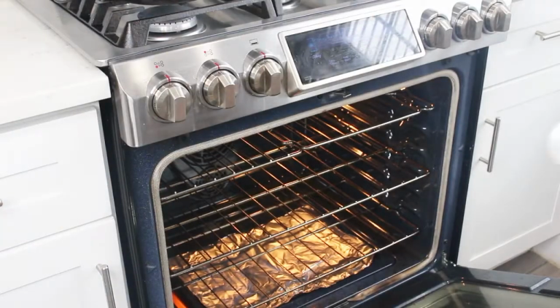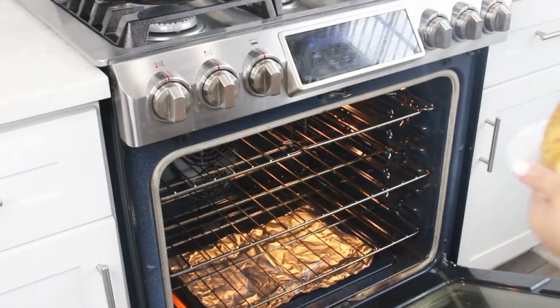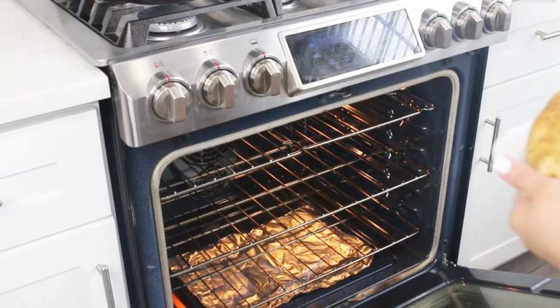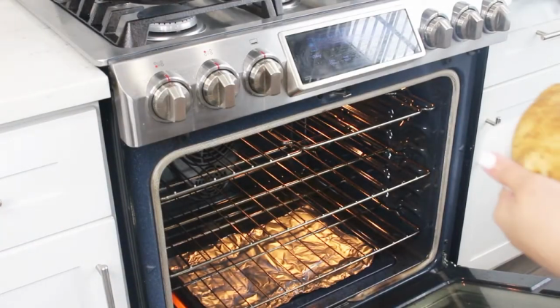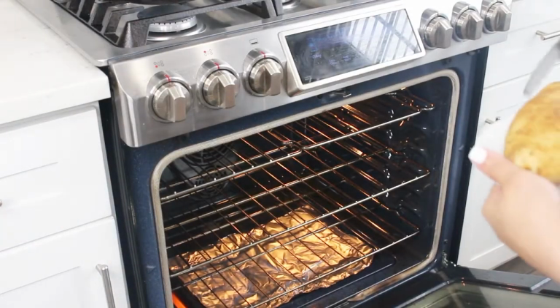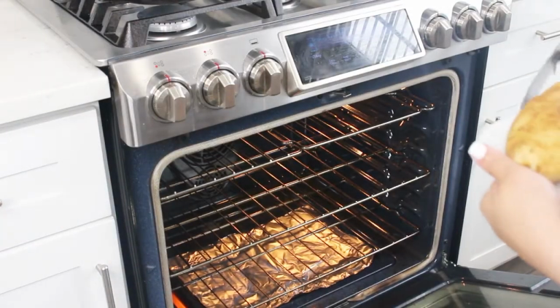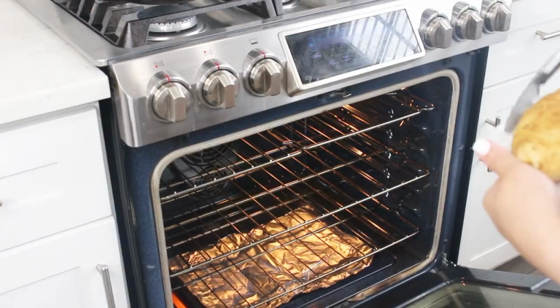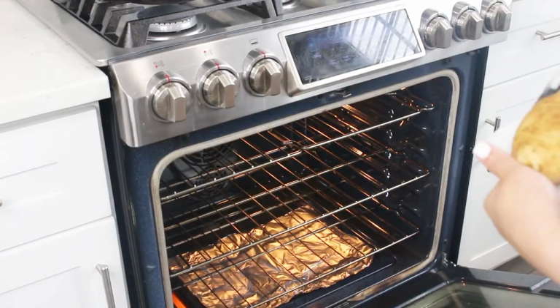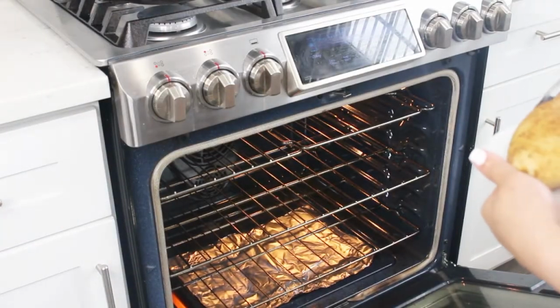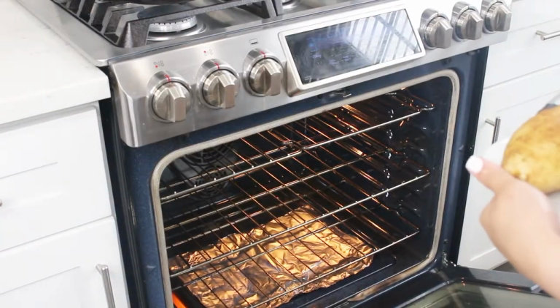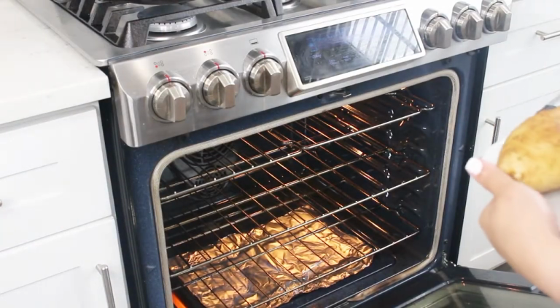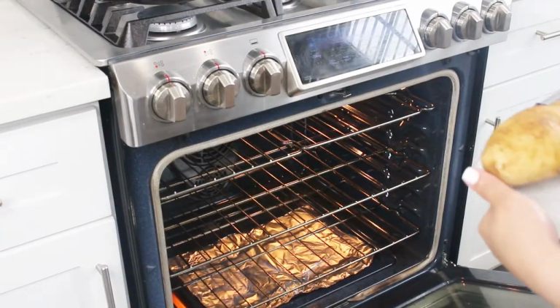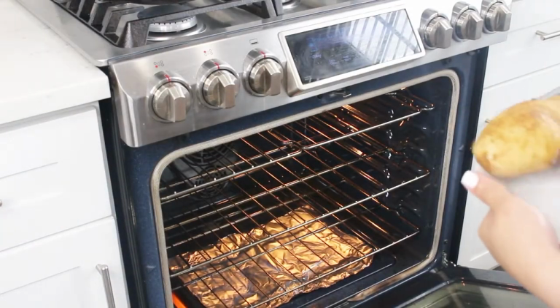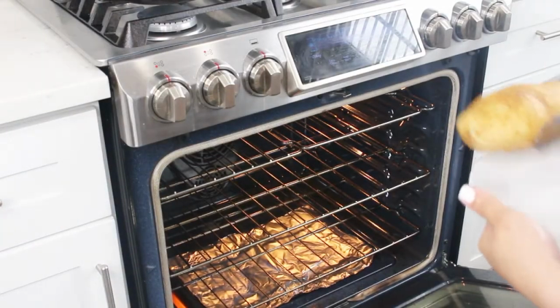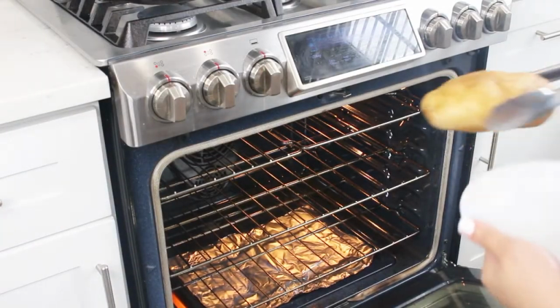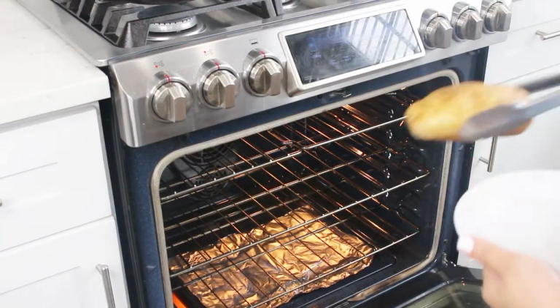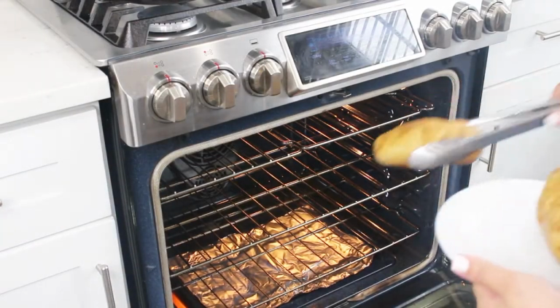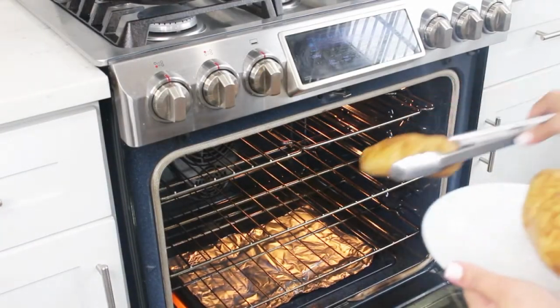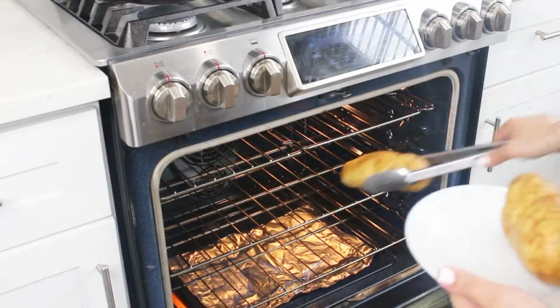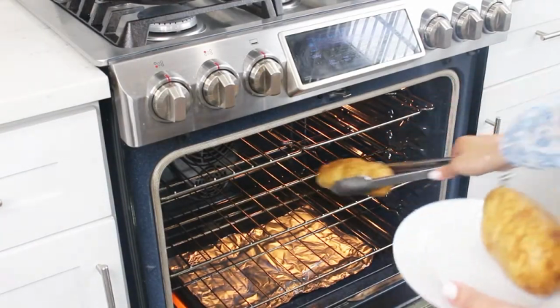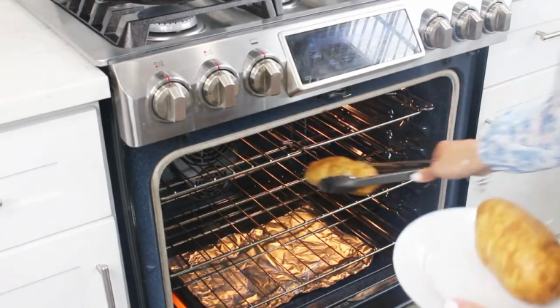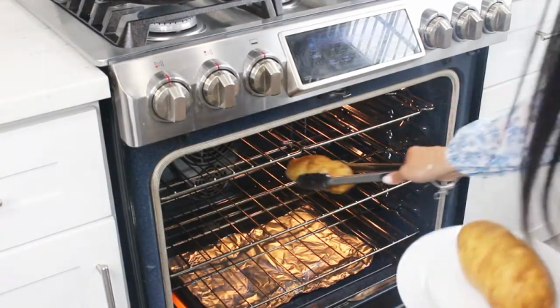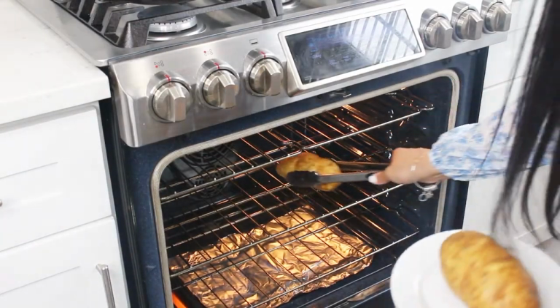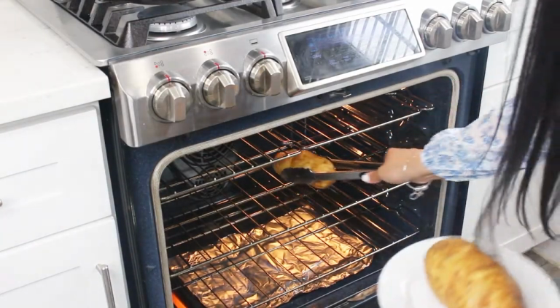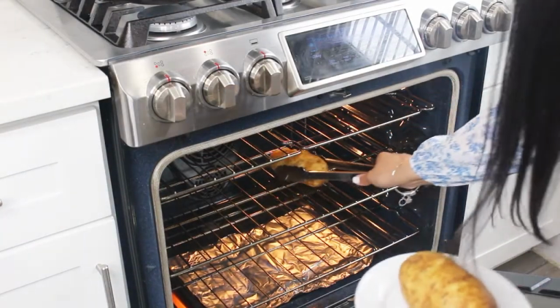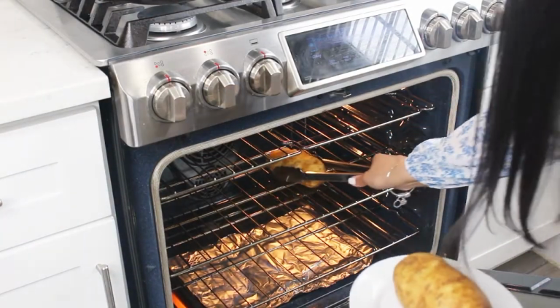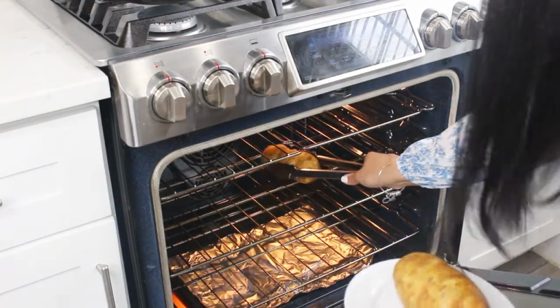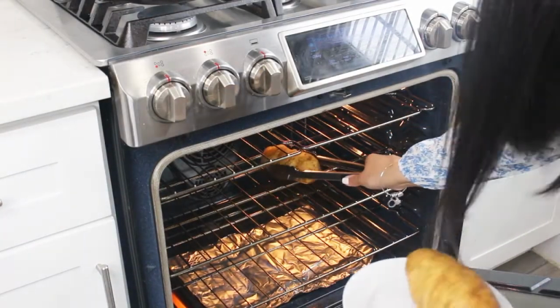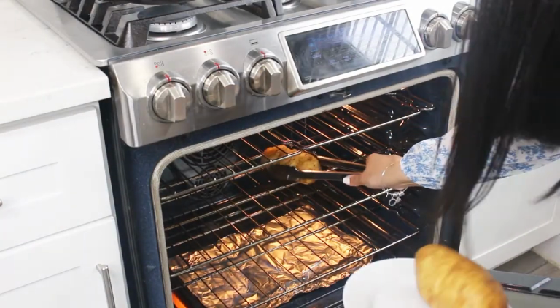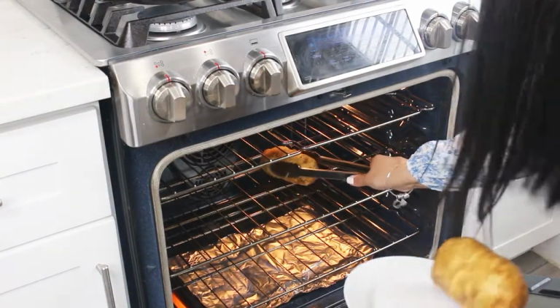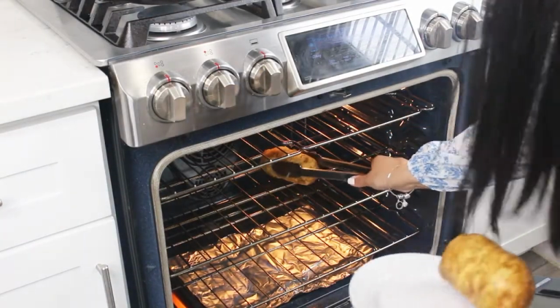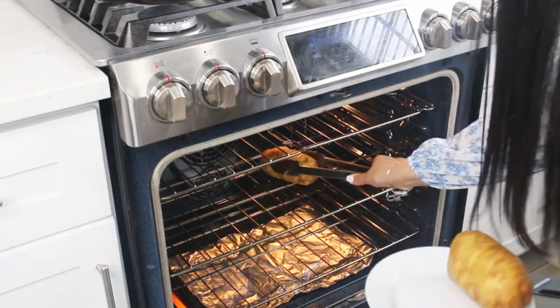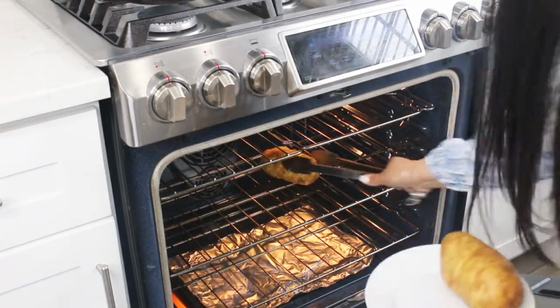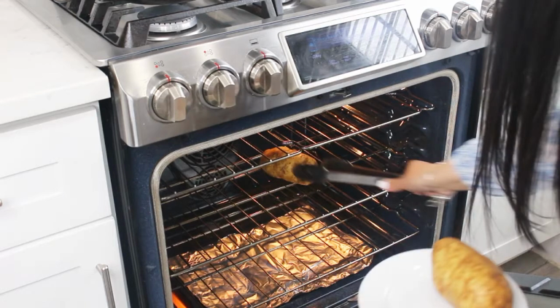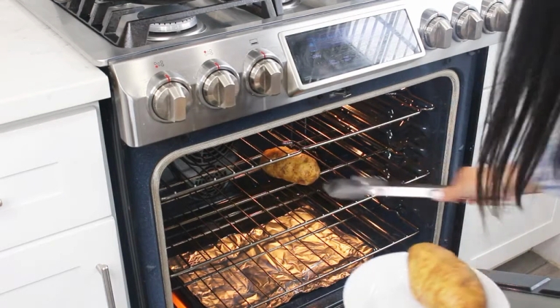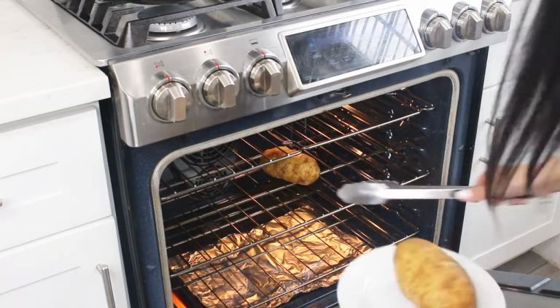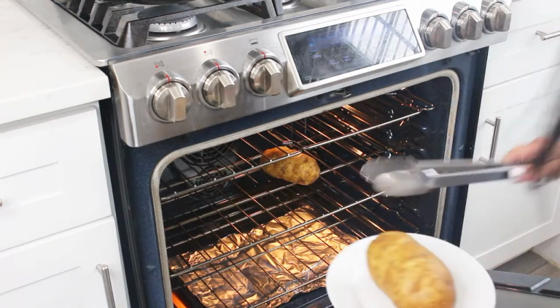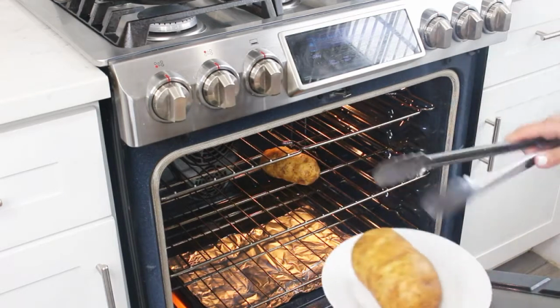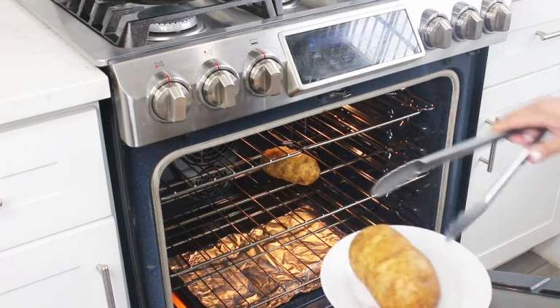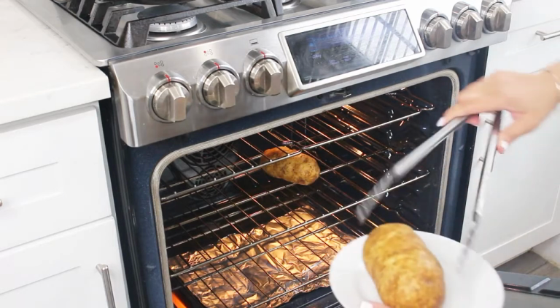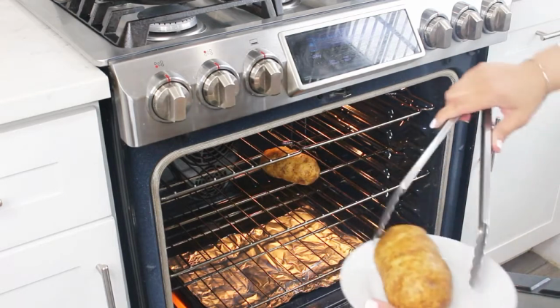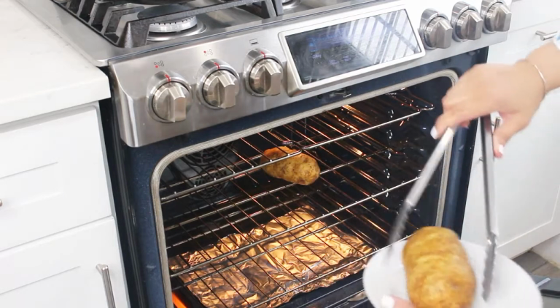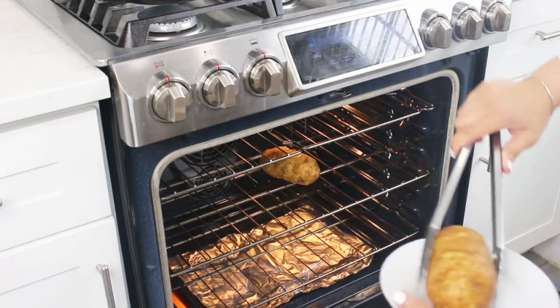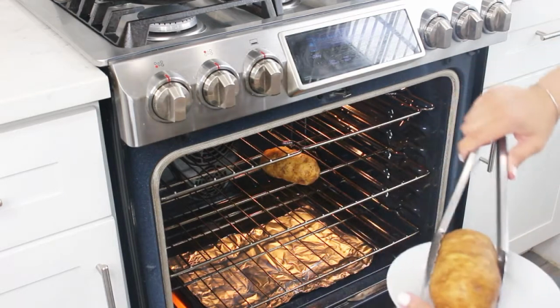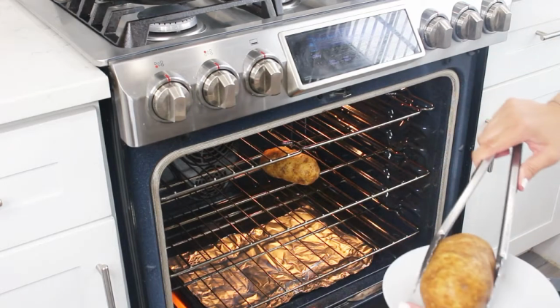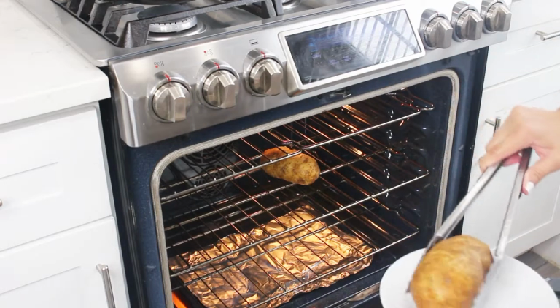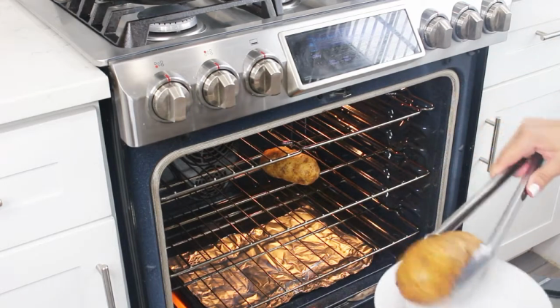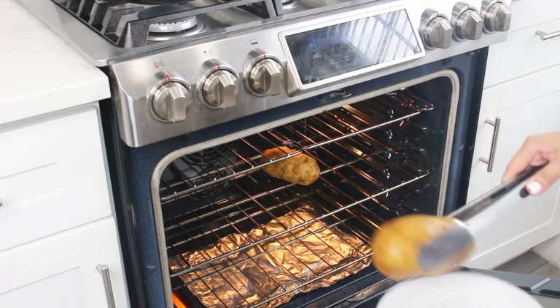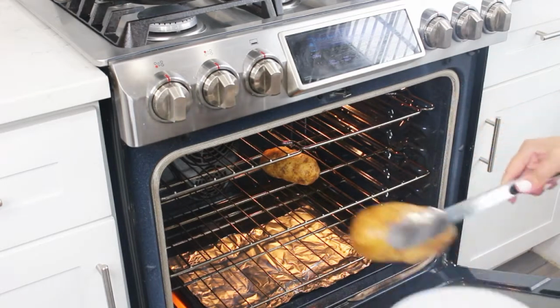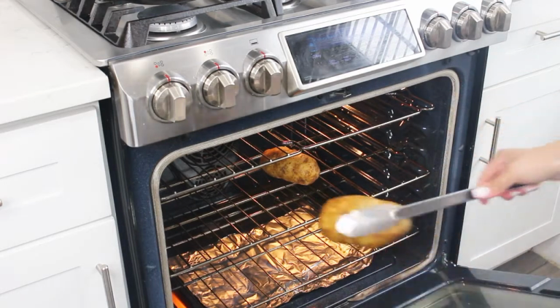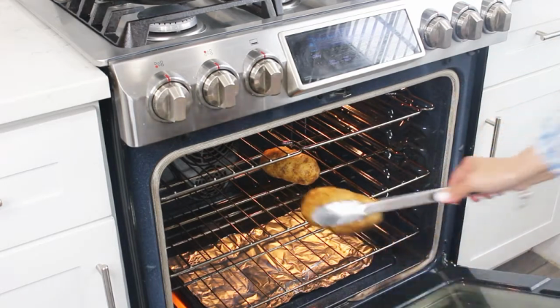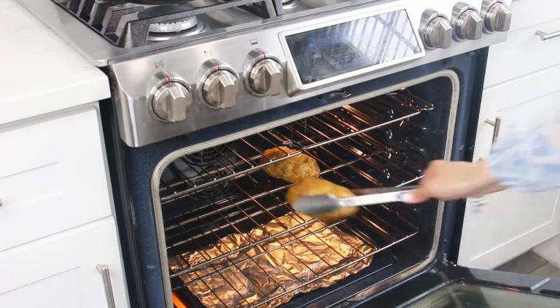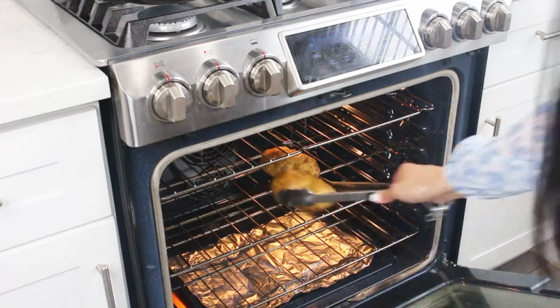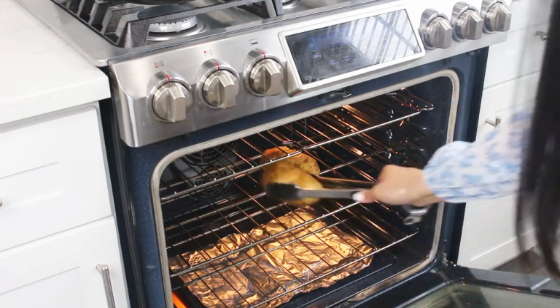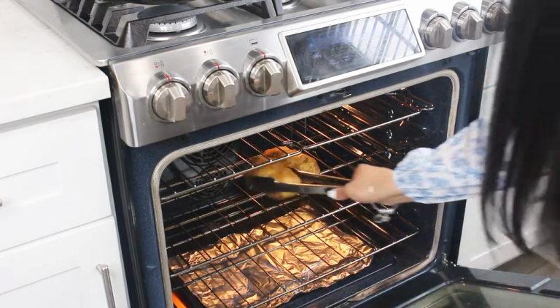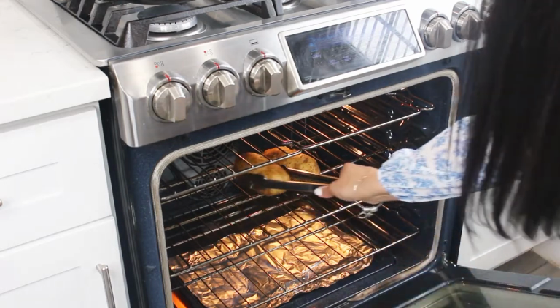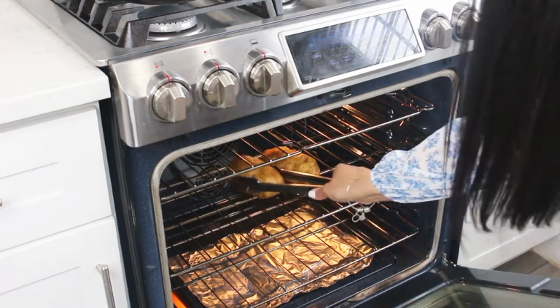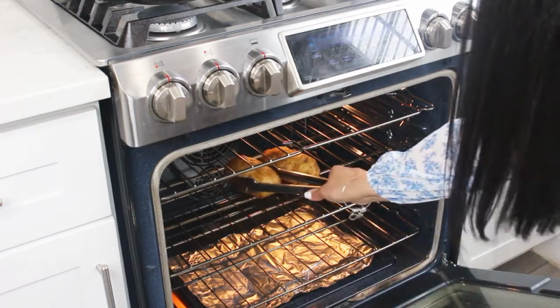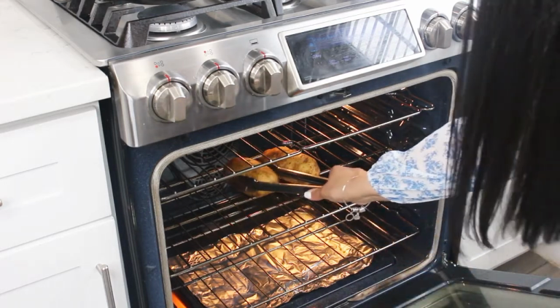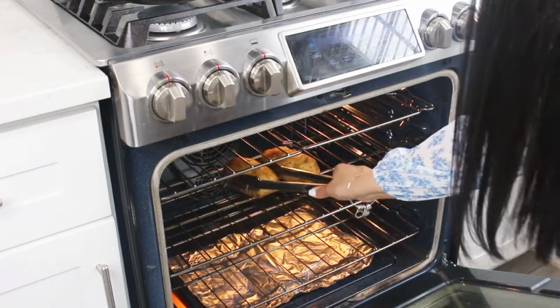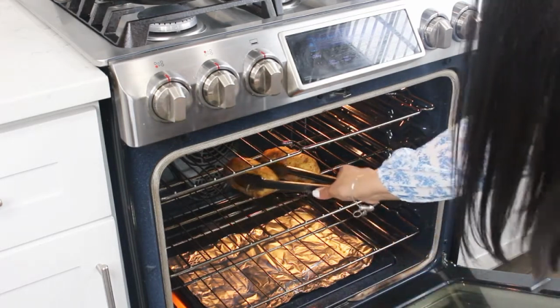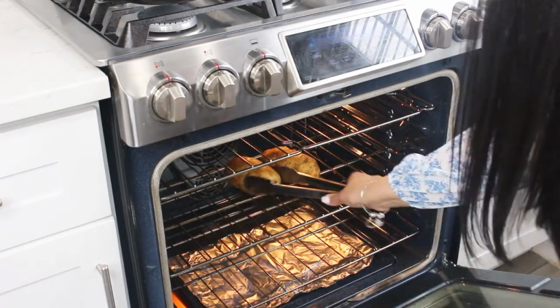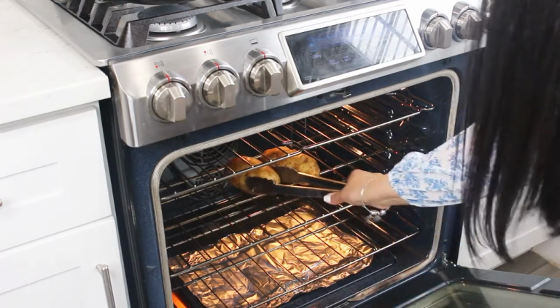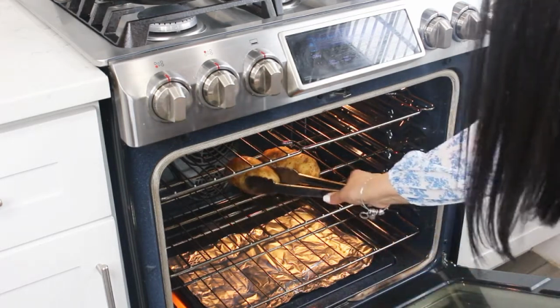Now let's place the potatoes directly on the oven rack in the center of the oven and bake for about 30 to 40 minutes.